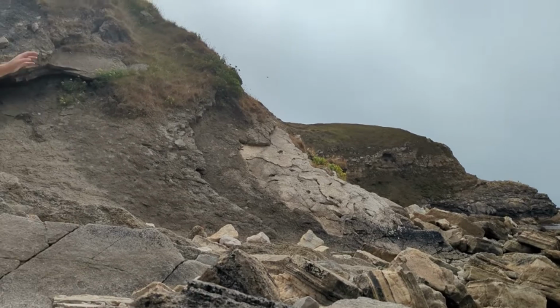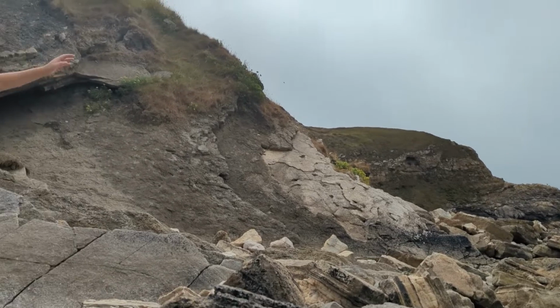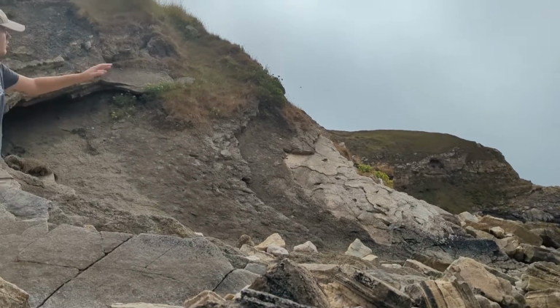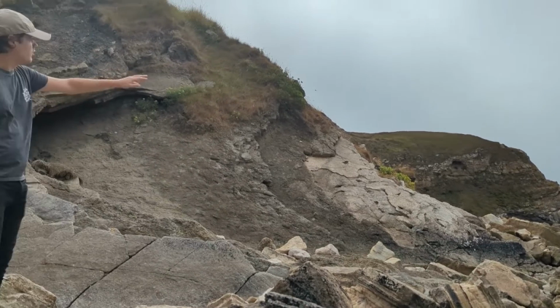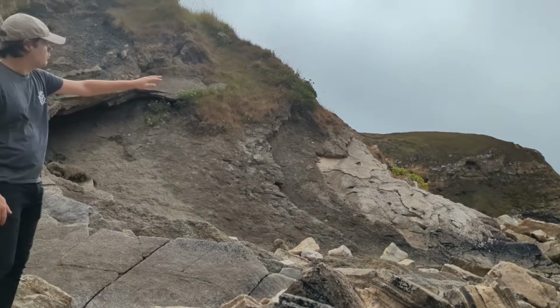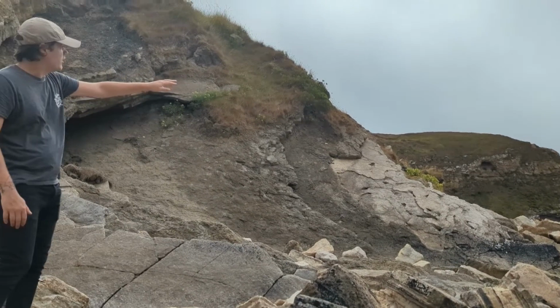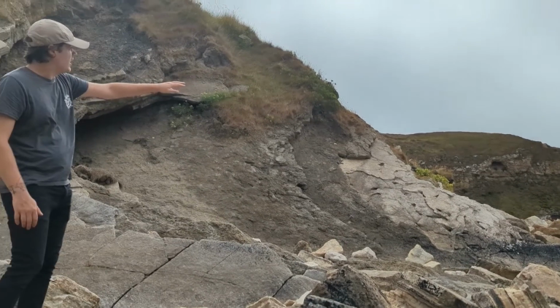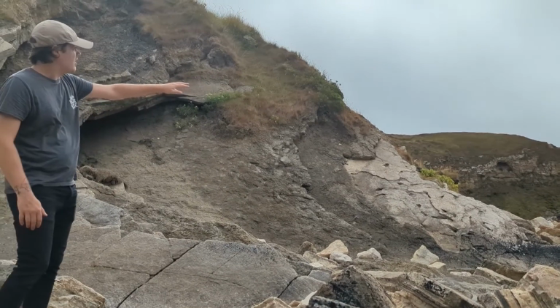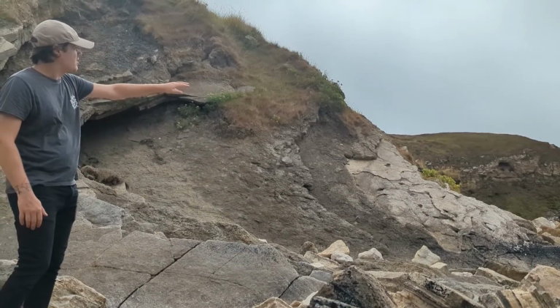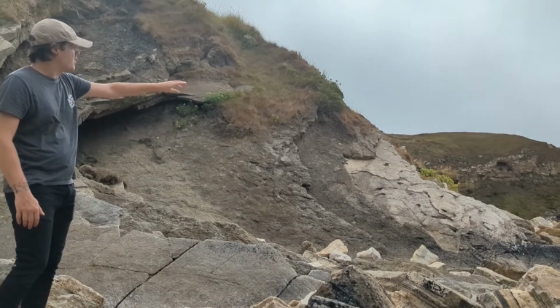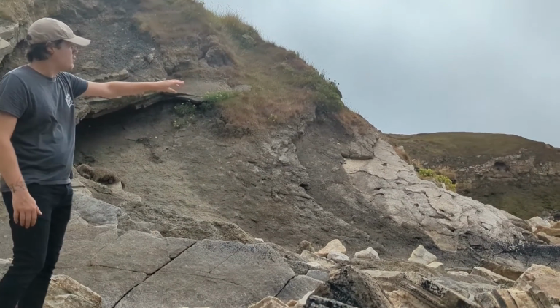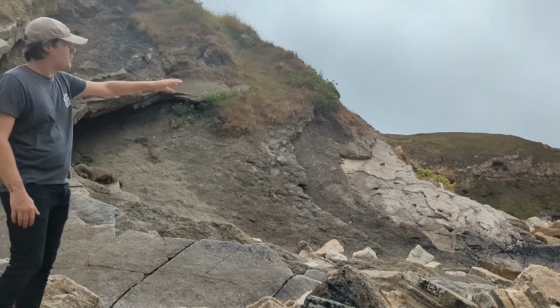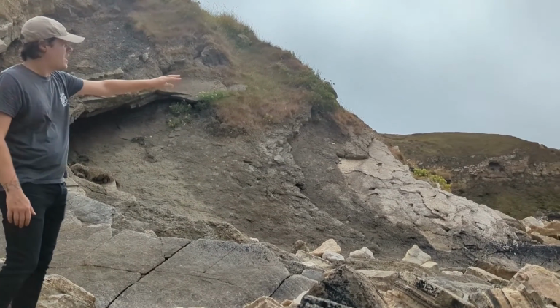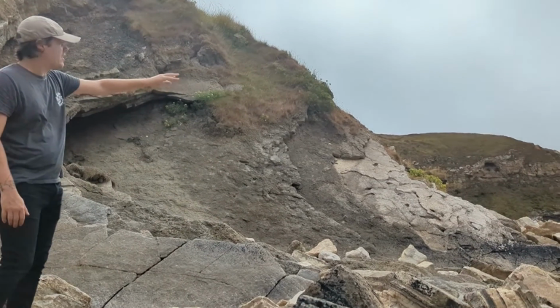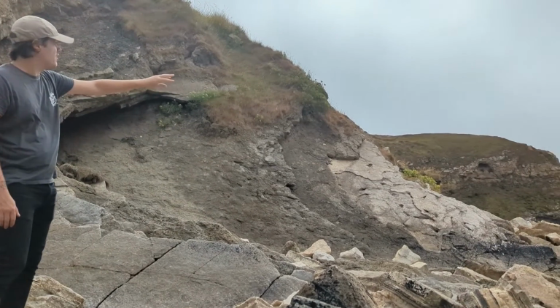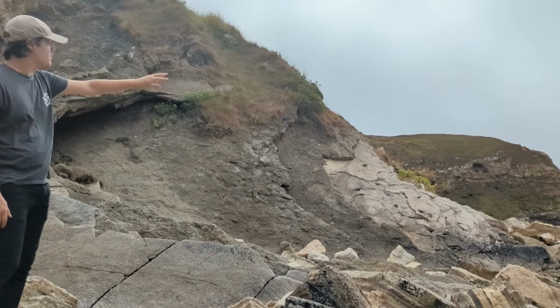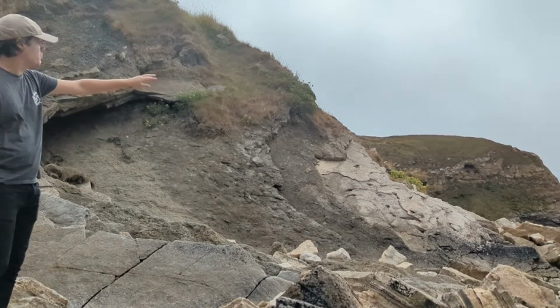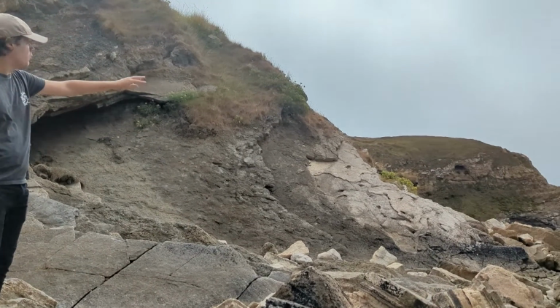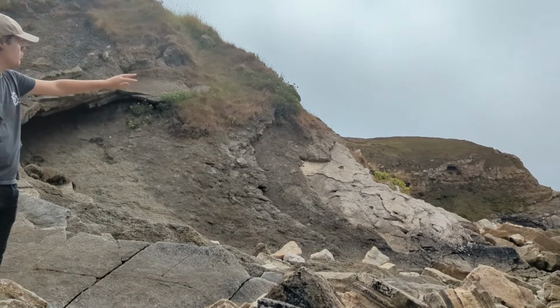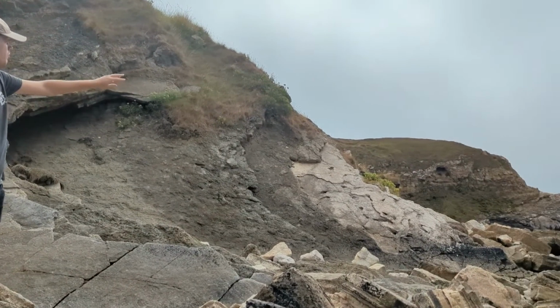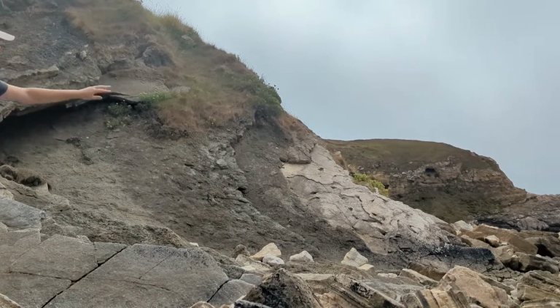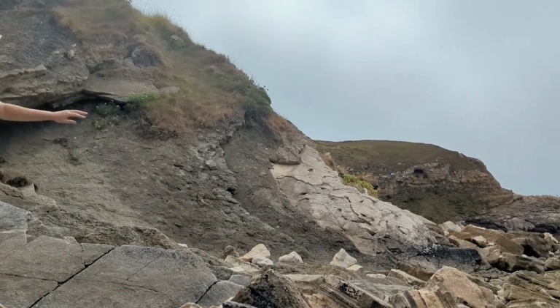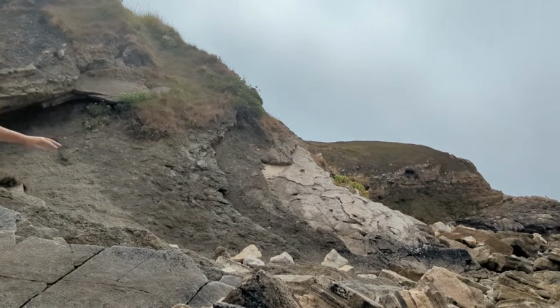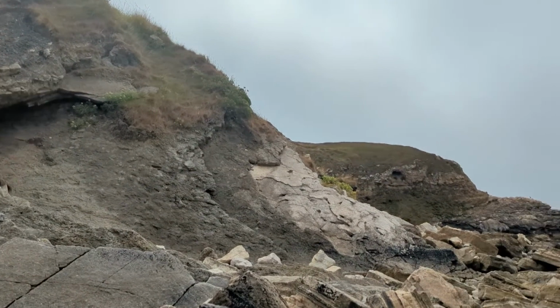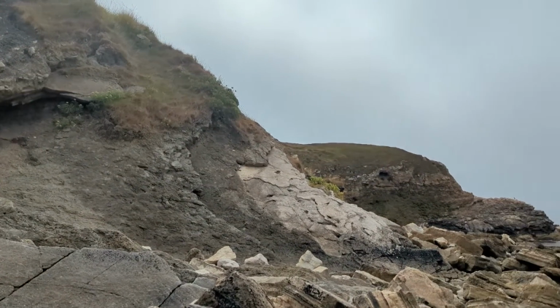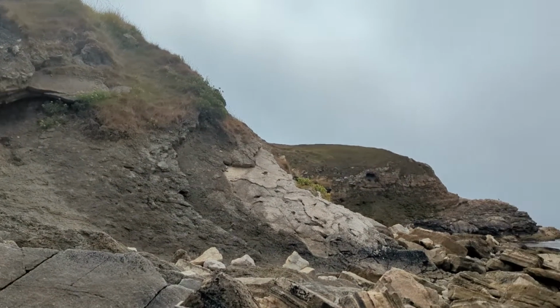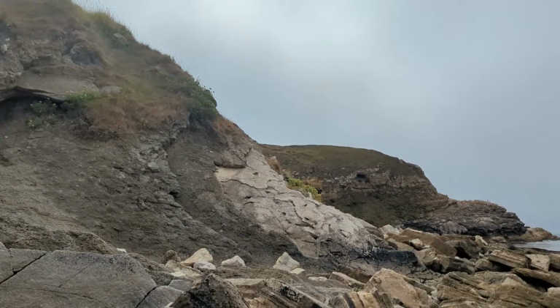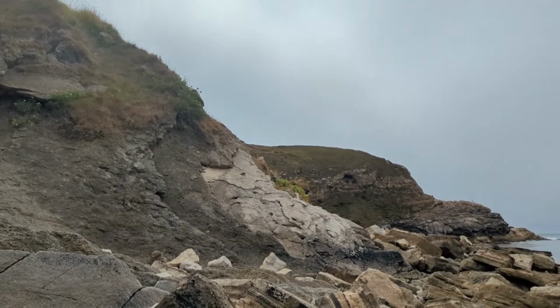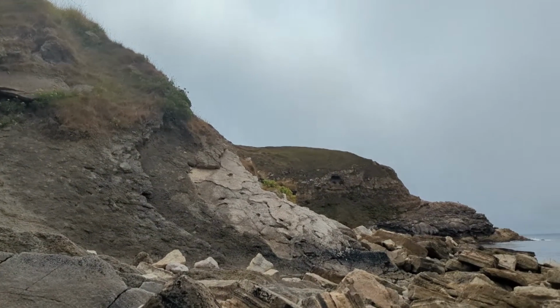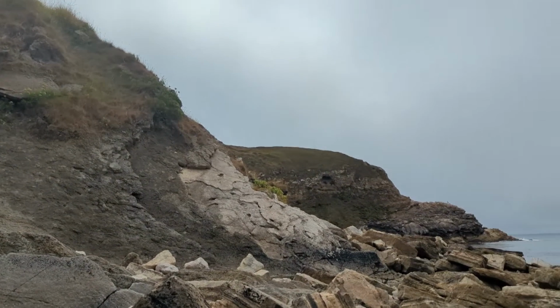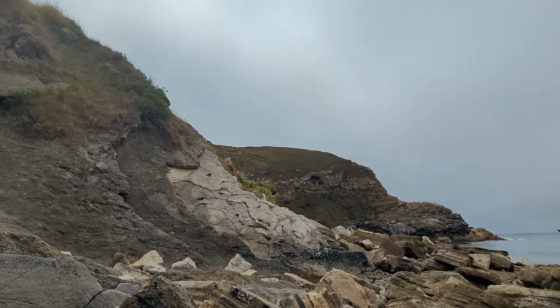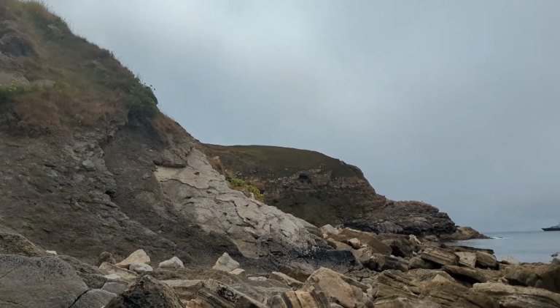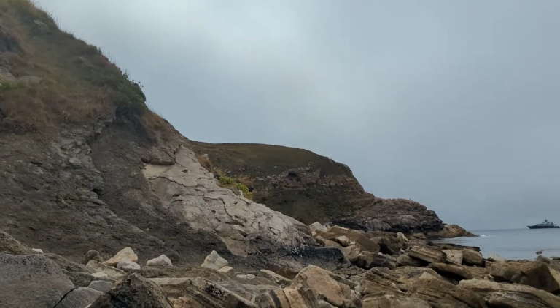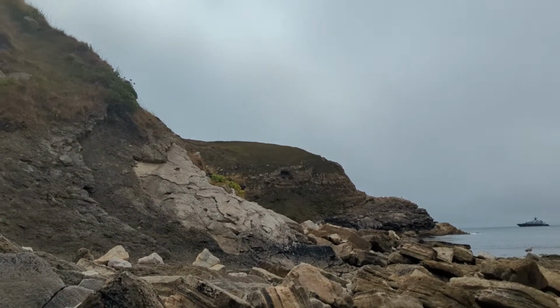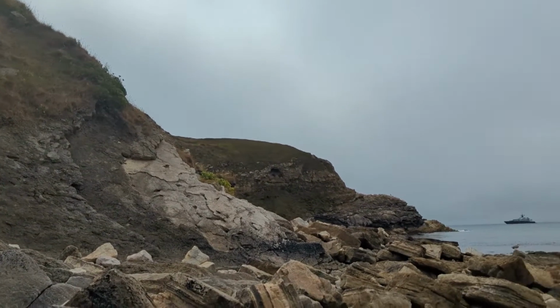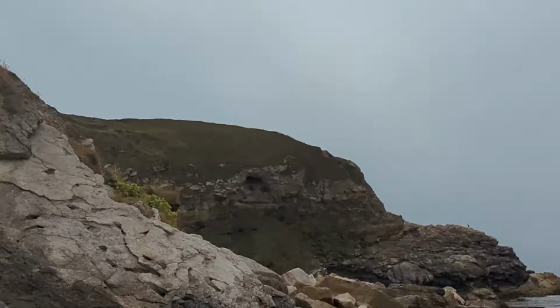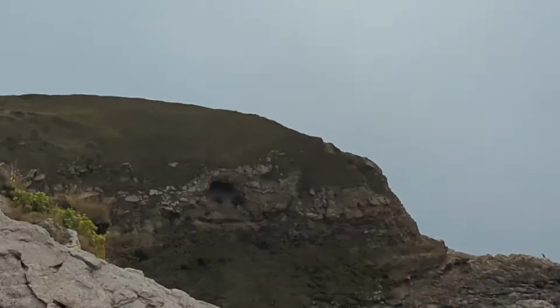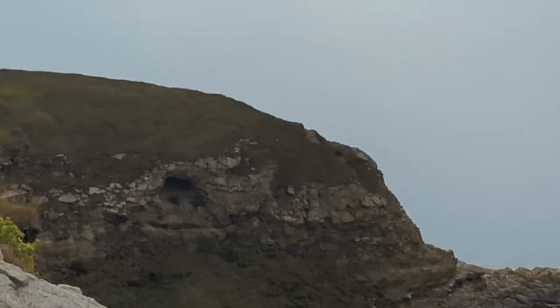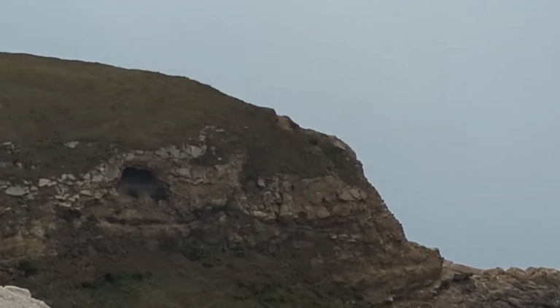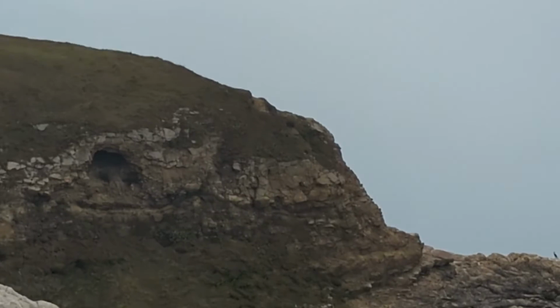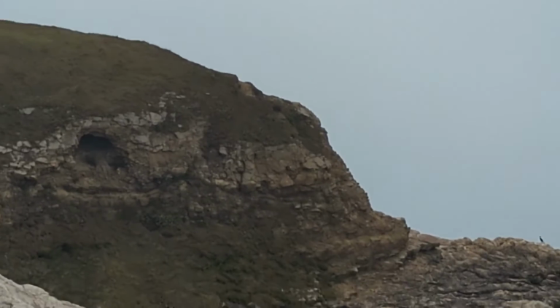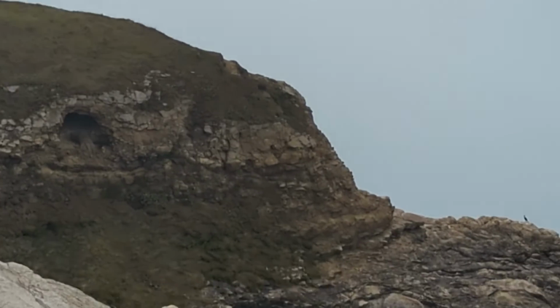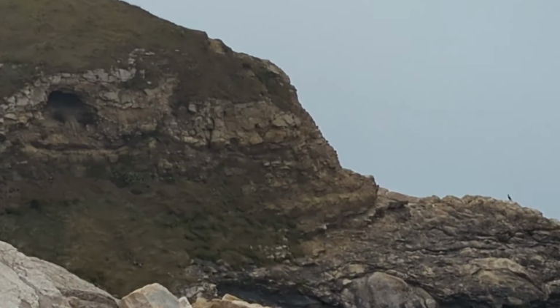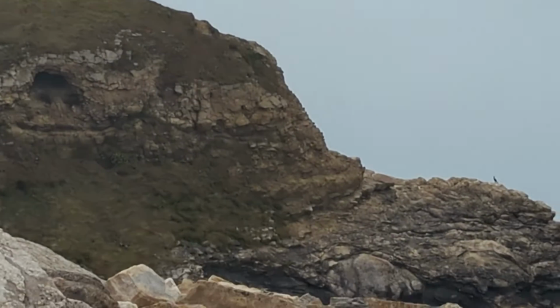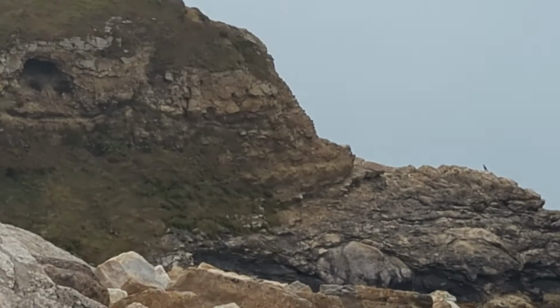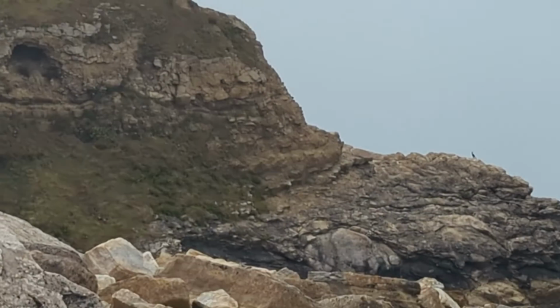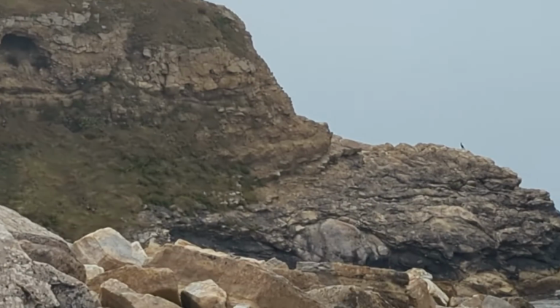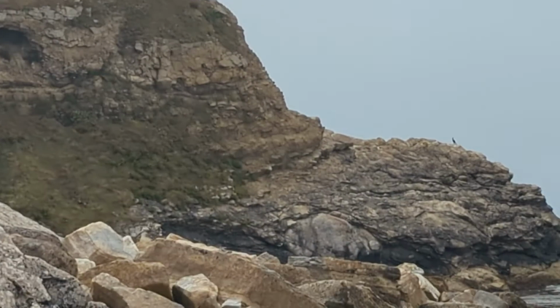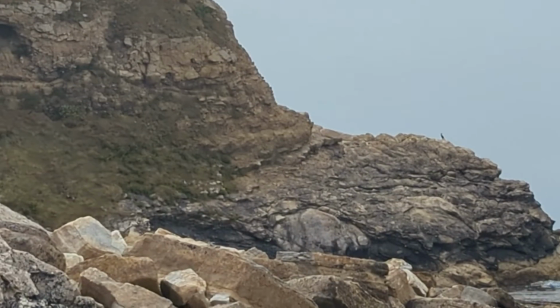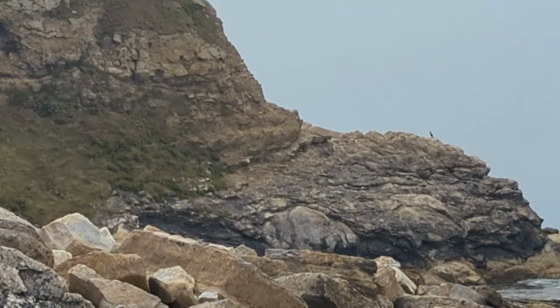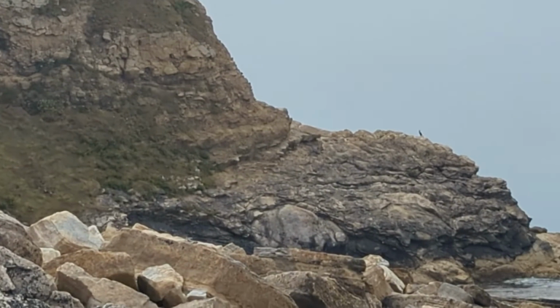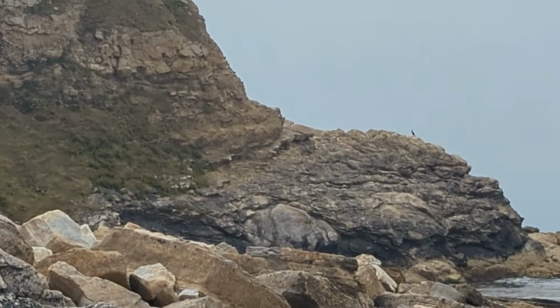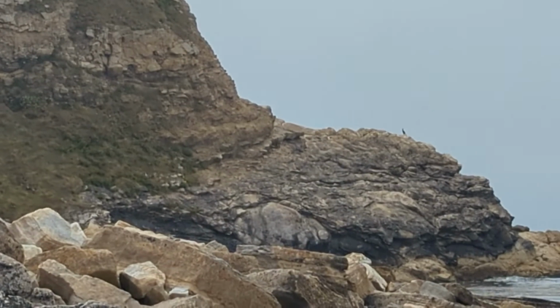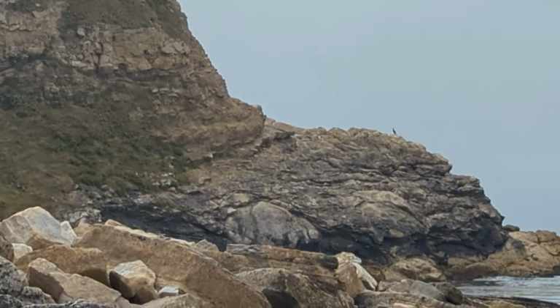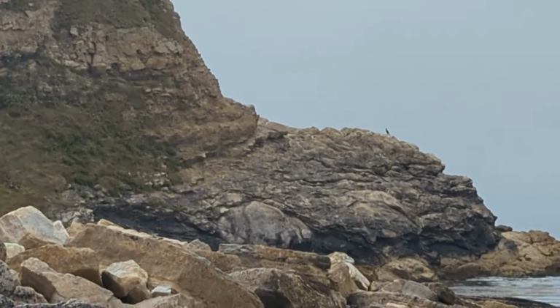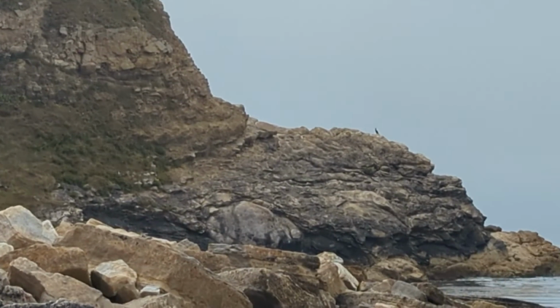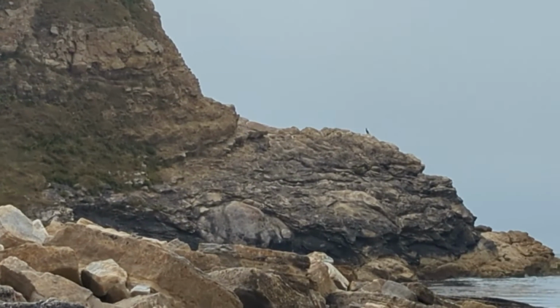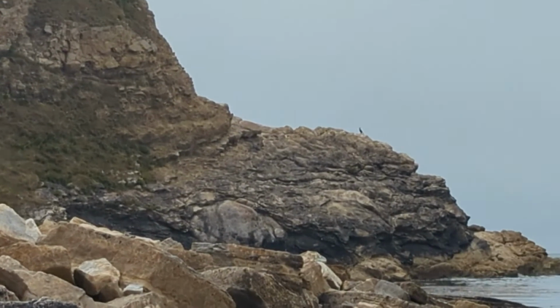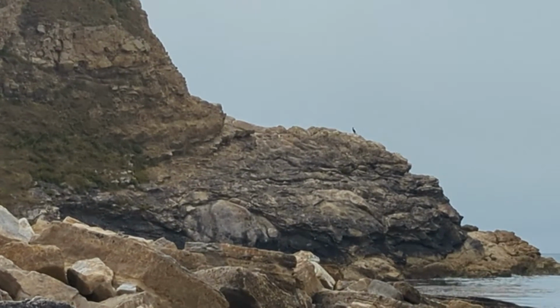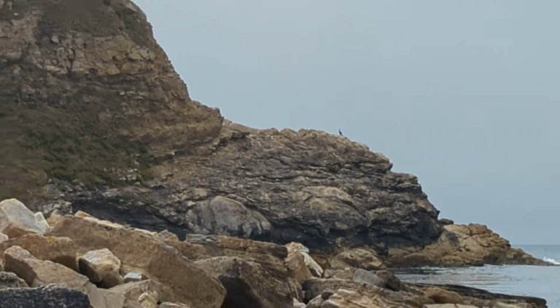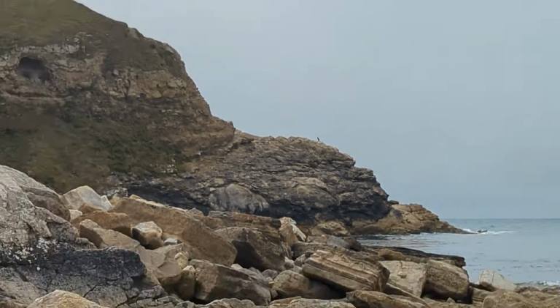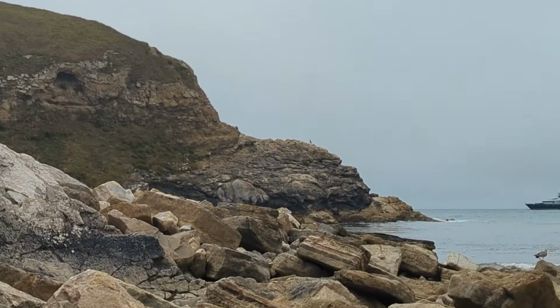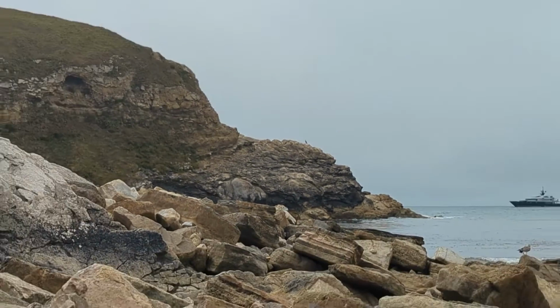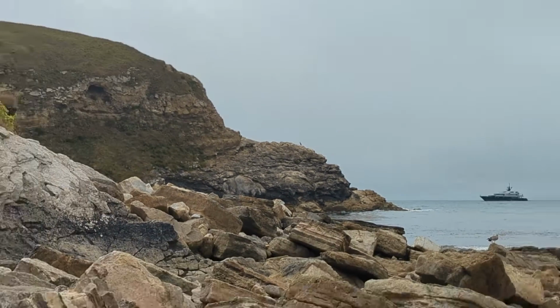To the right-hand side of that, that small brownish rock that we see in the distance is the Portland limestone formation, and it's not exposed very well.